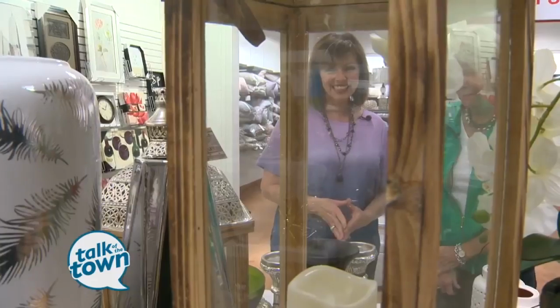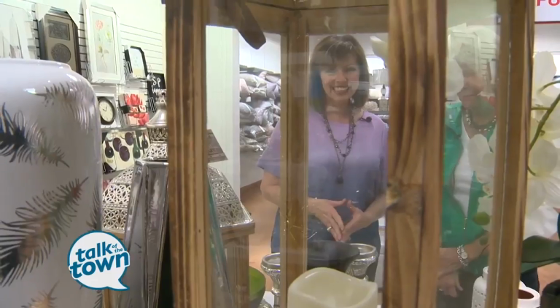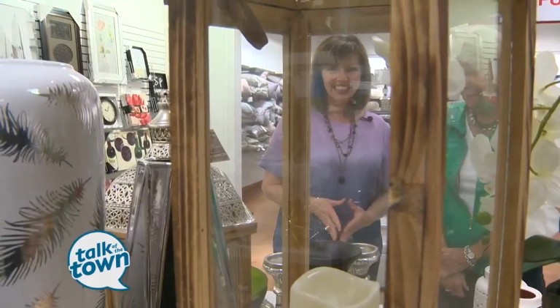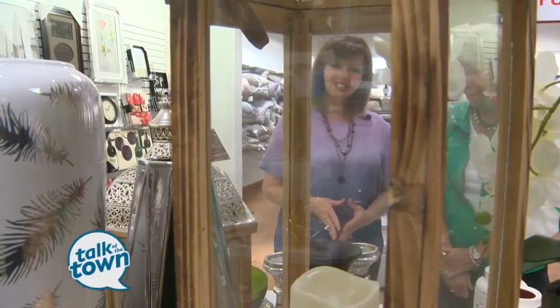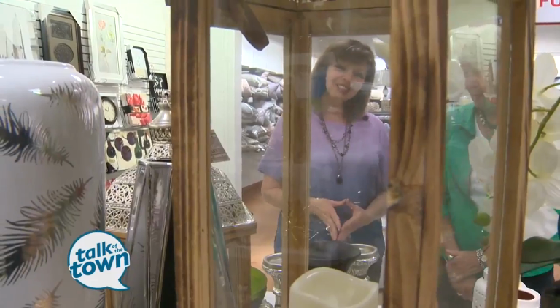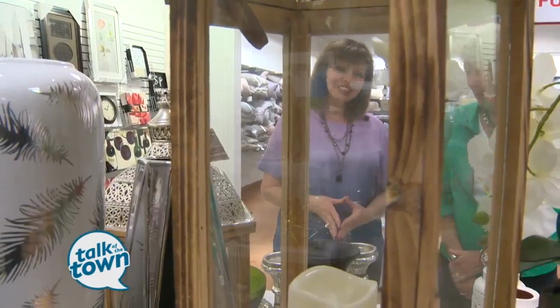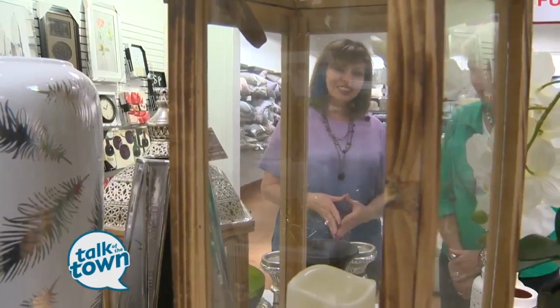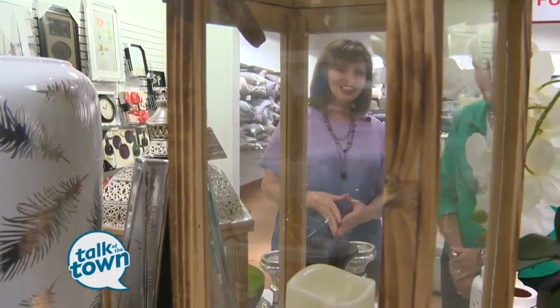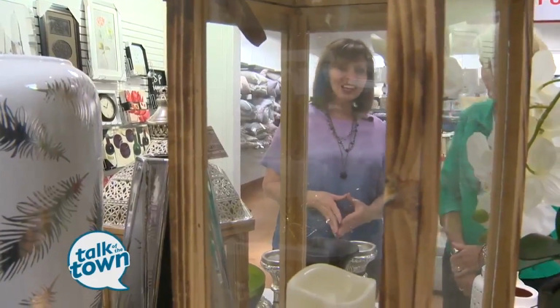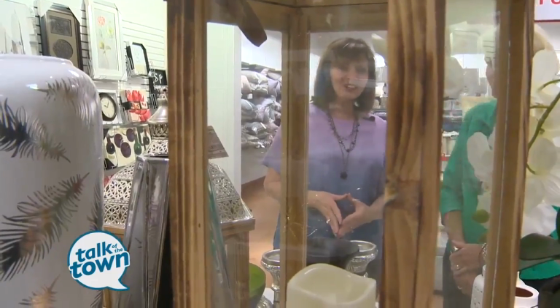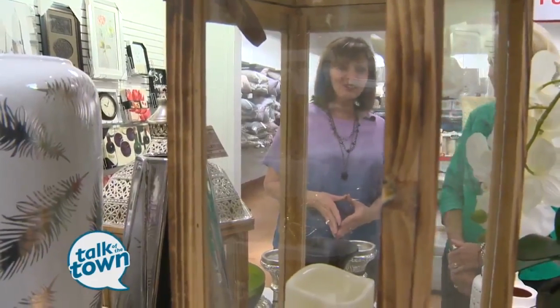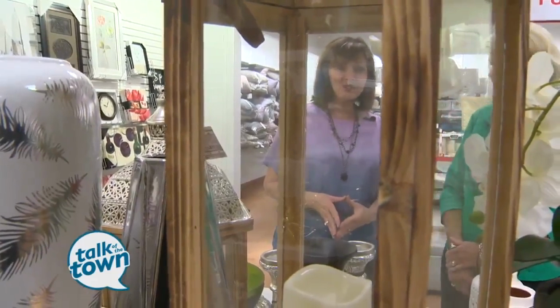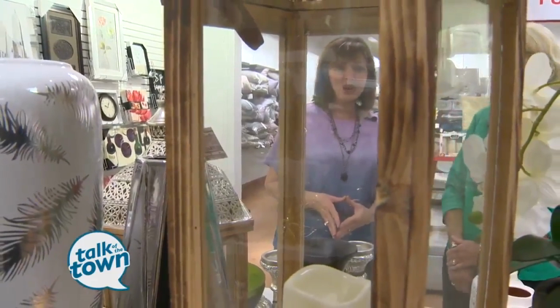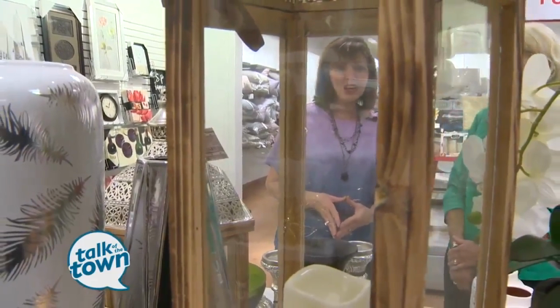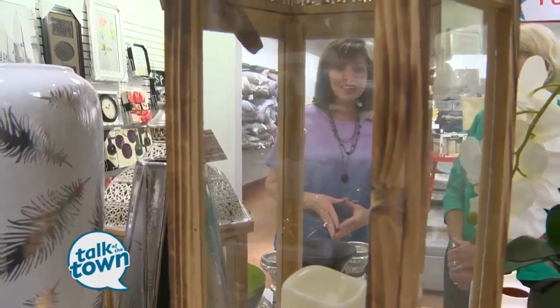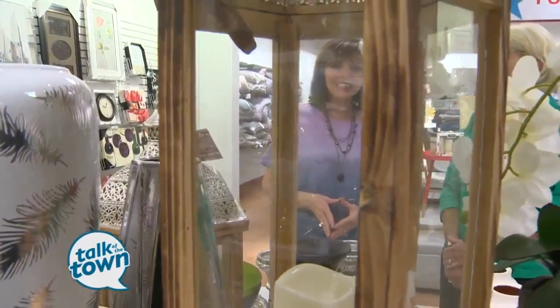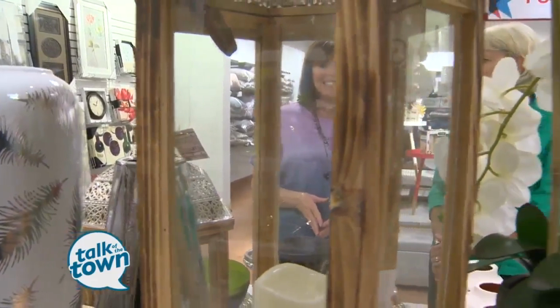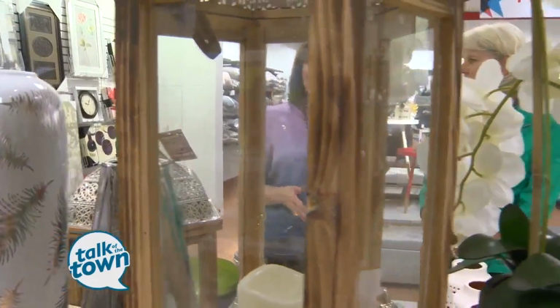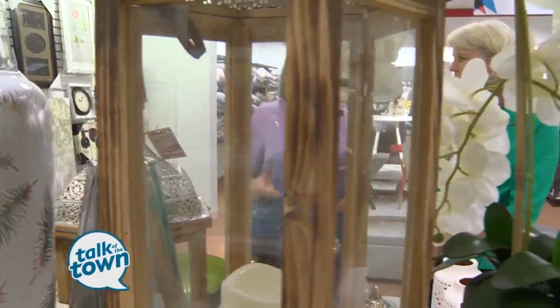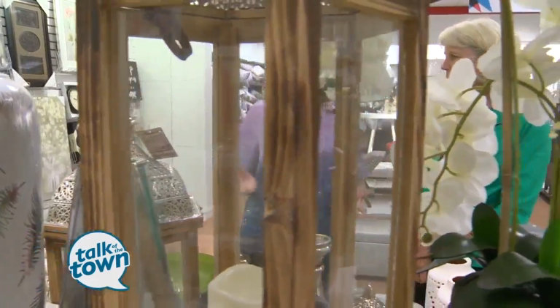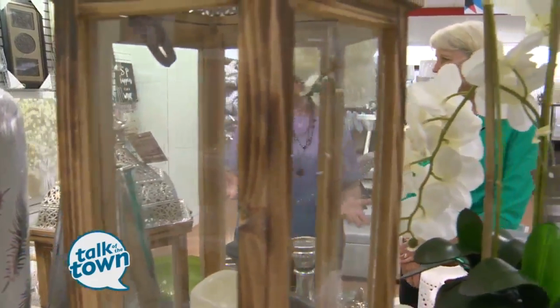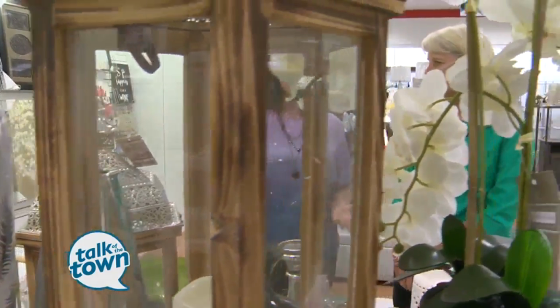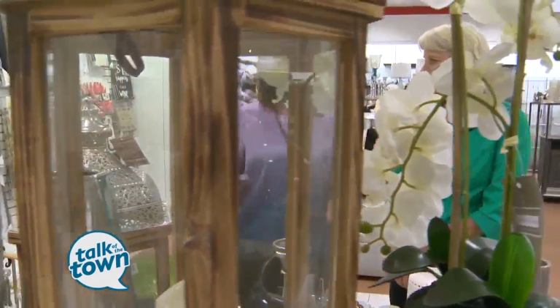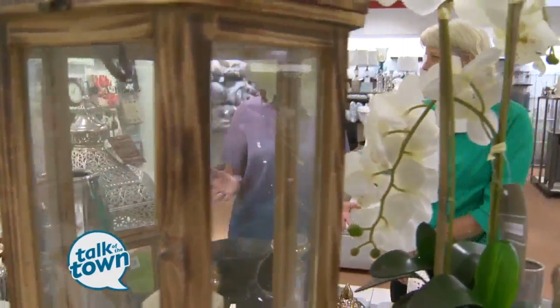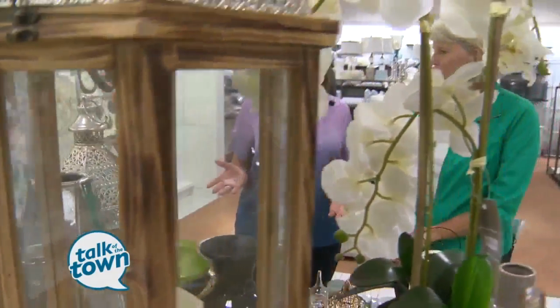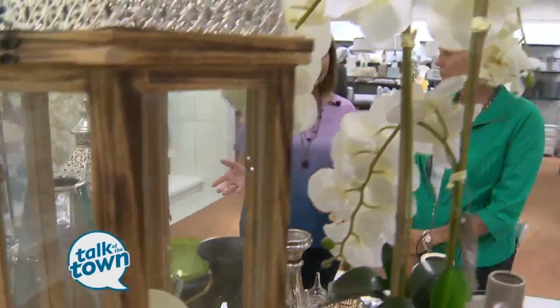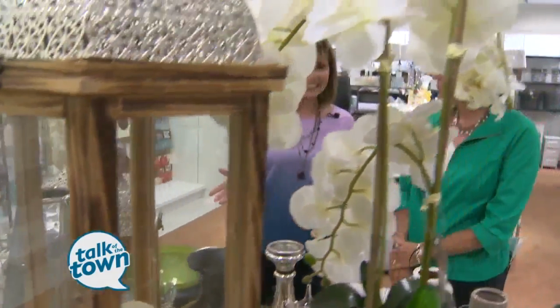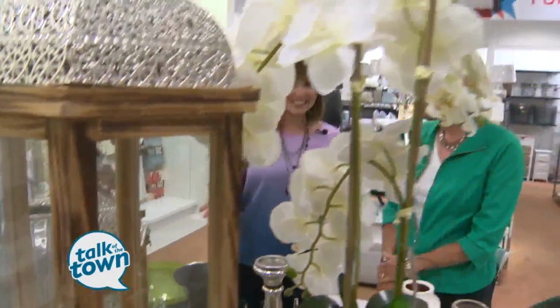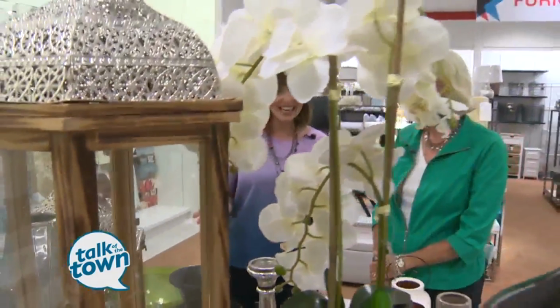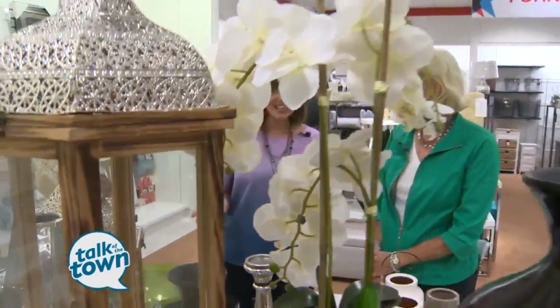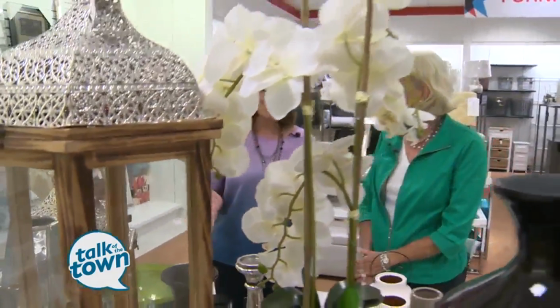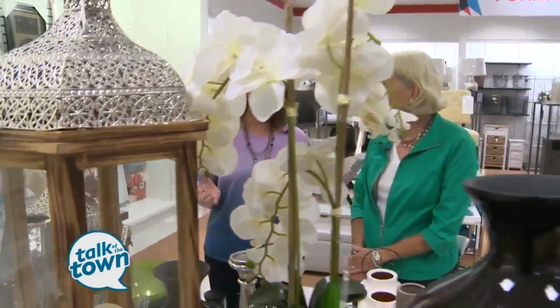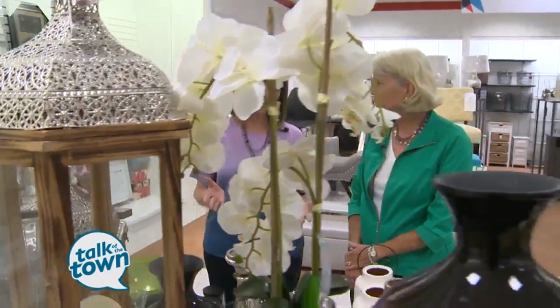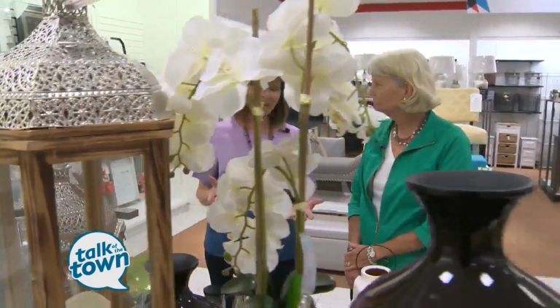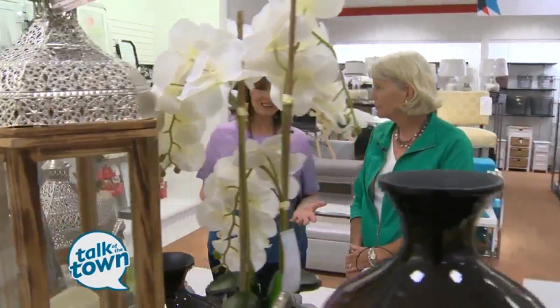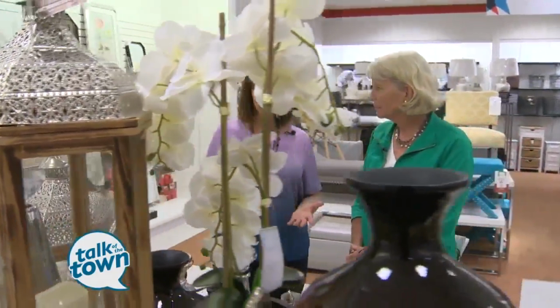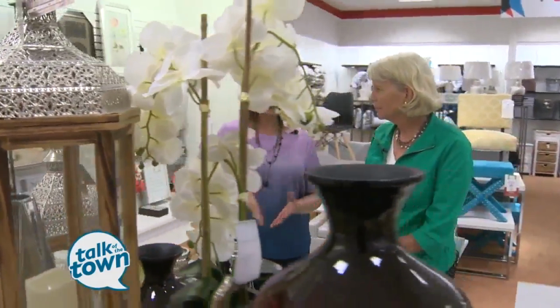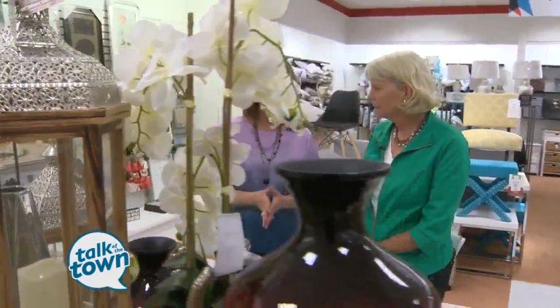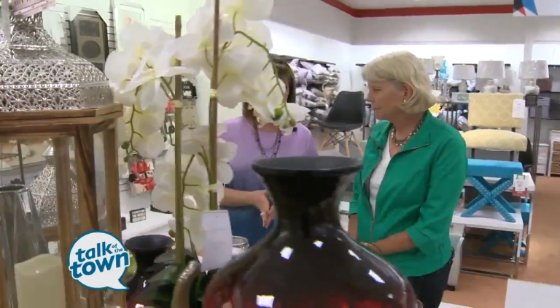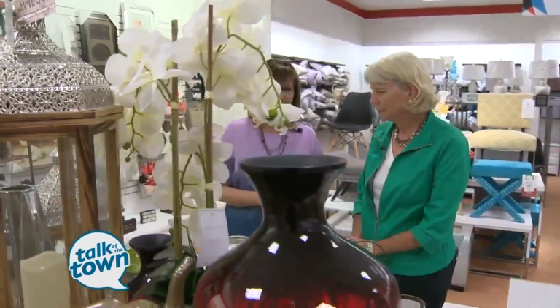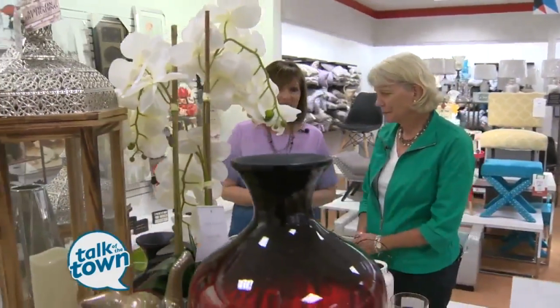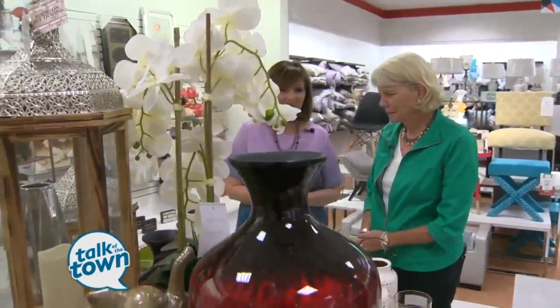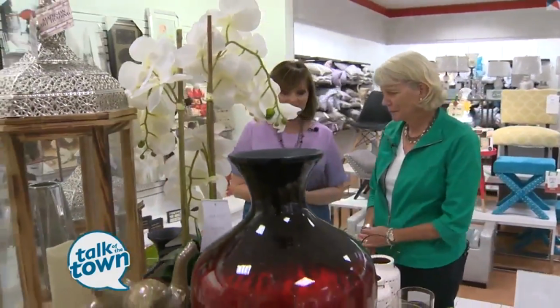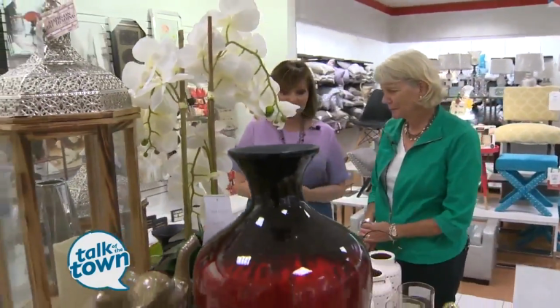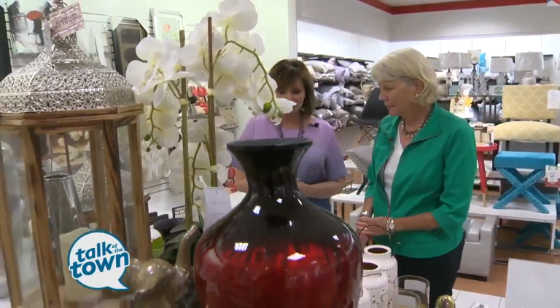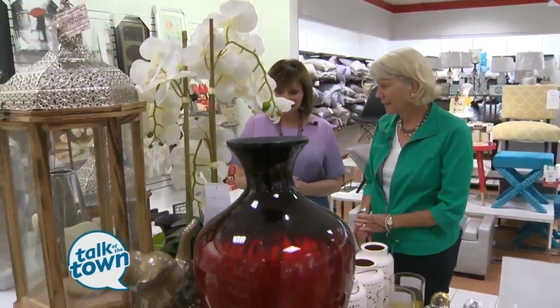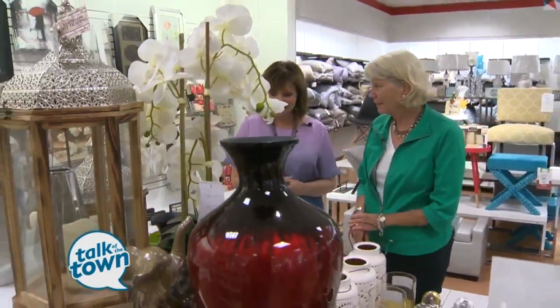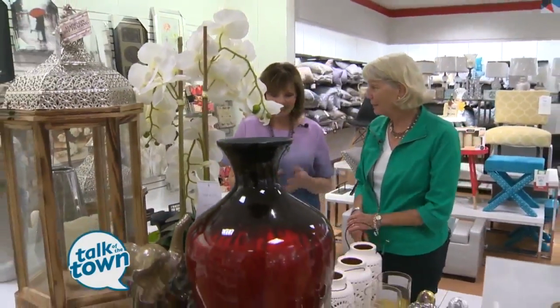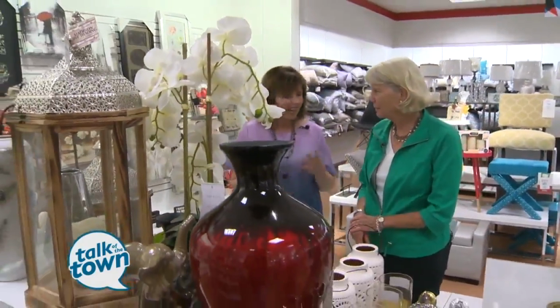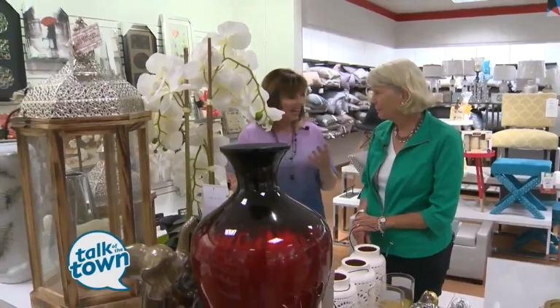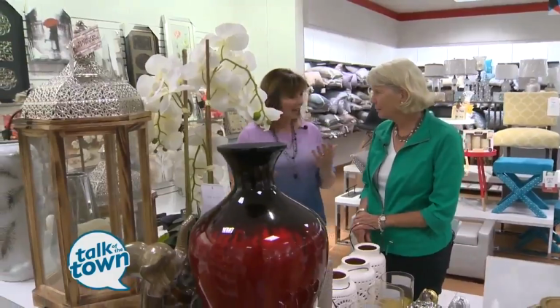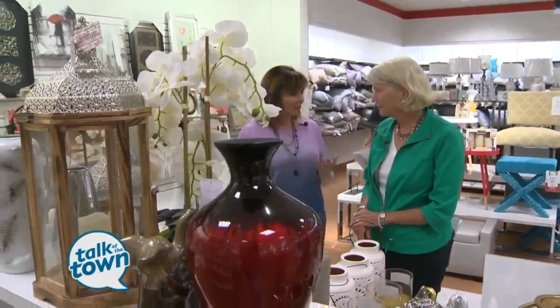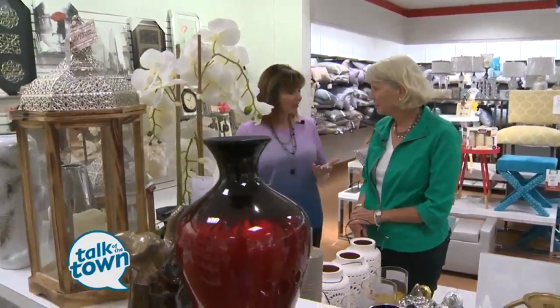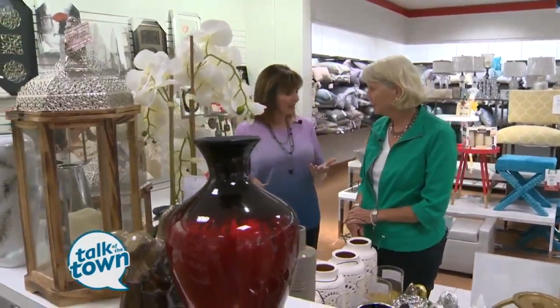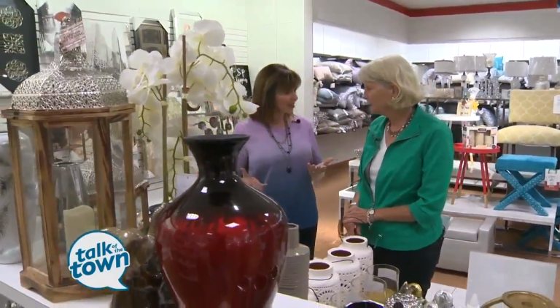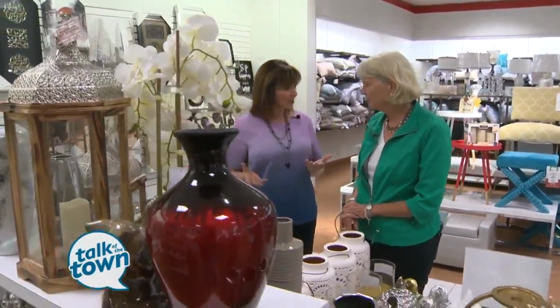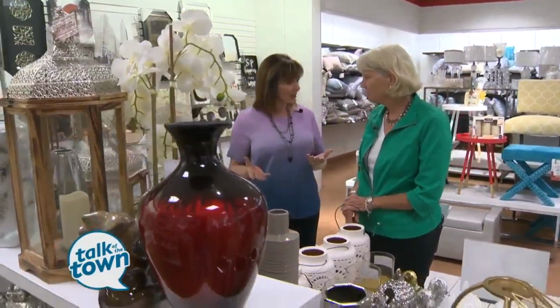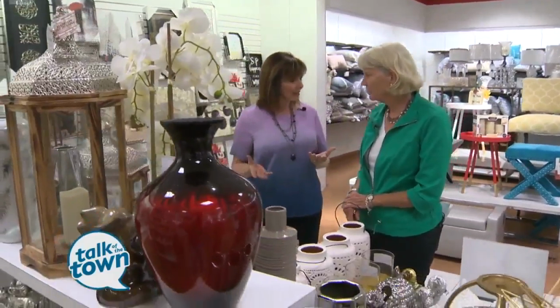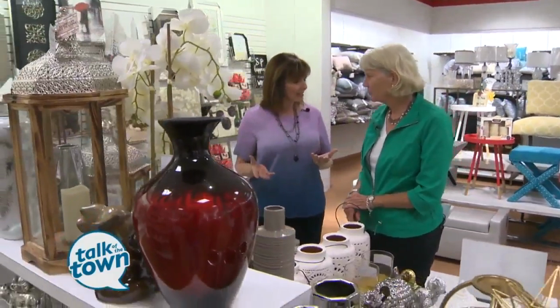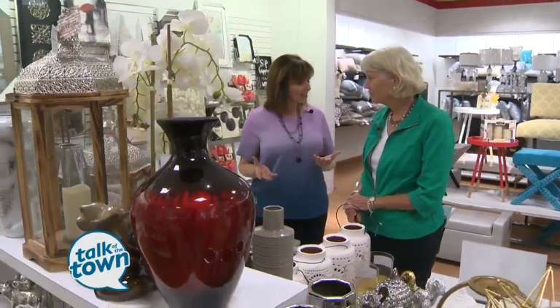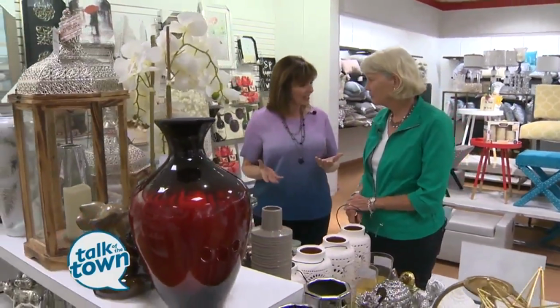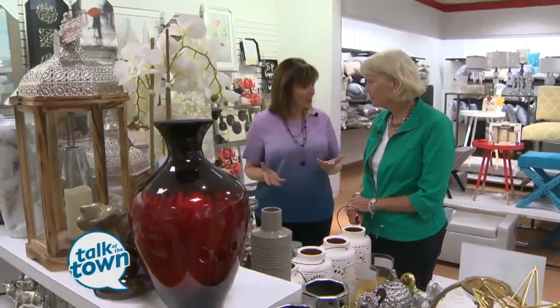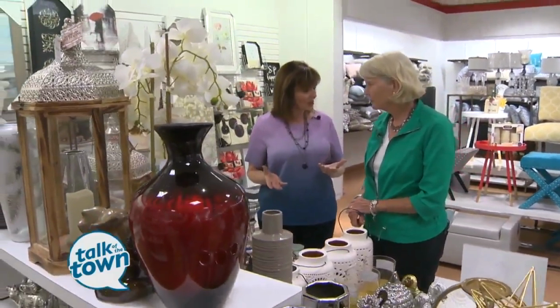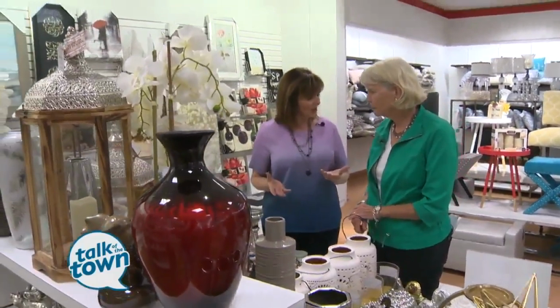We're still hunting for bargains at Macy's Backstage, the new outlet store in Cool Springs, and we found some great deals in home decor.